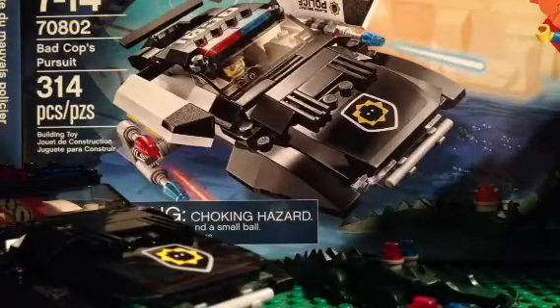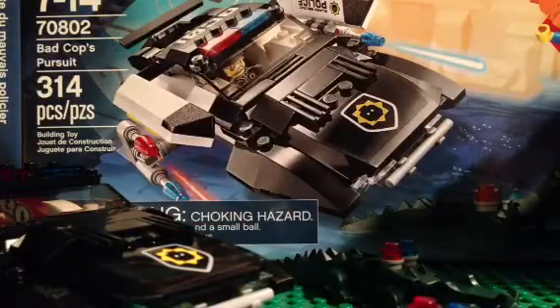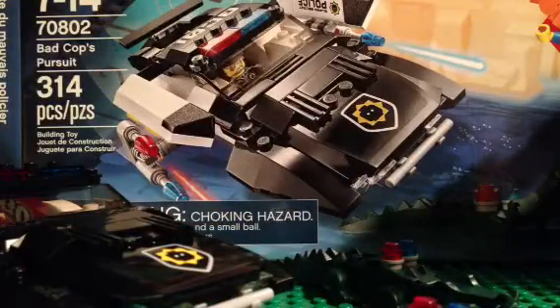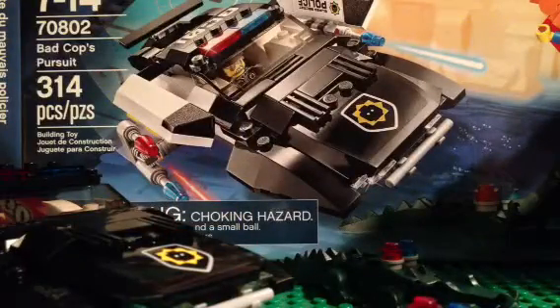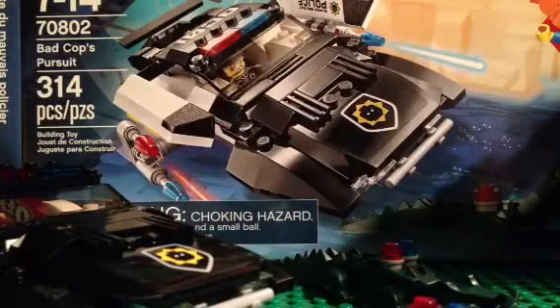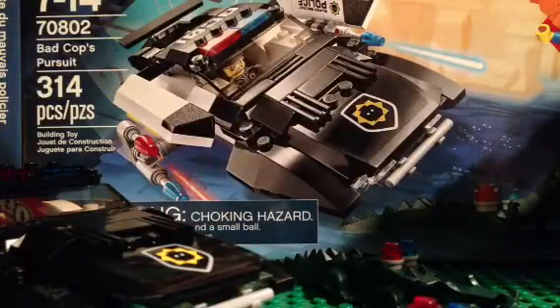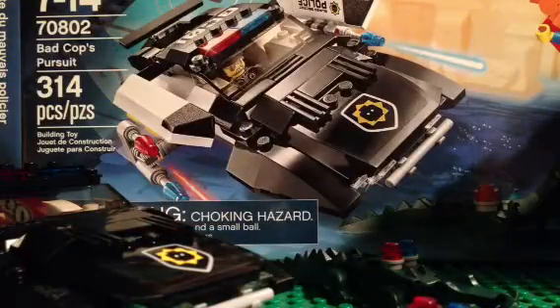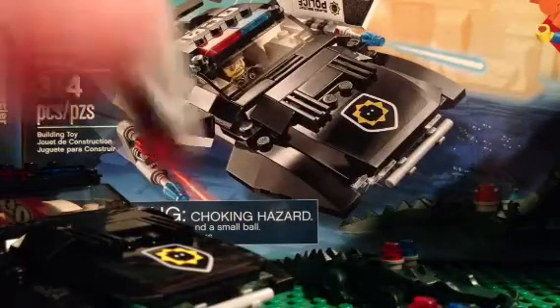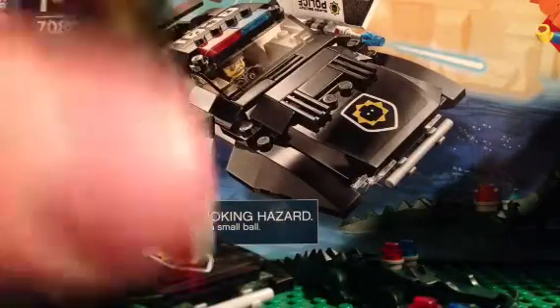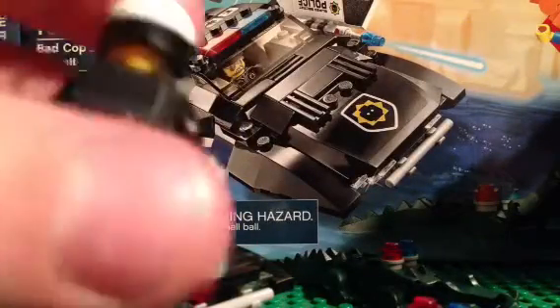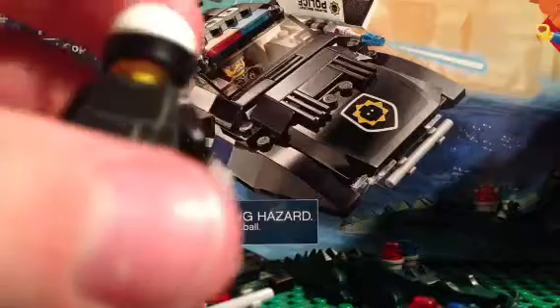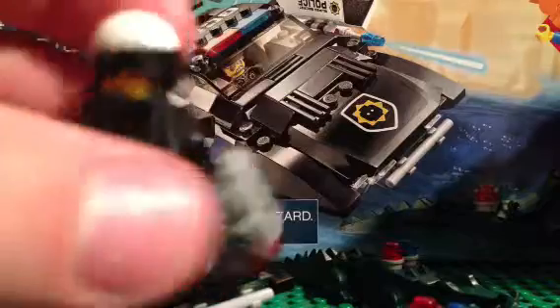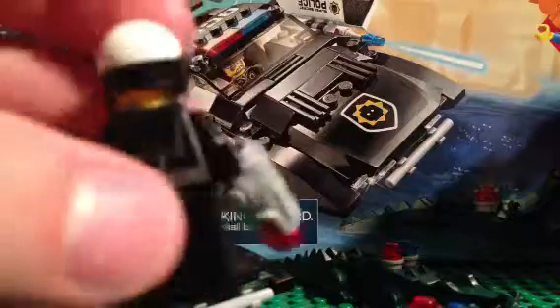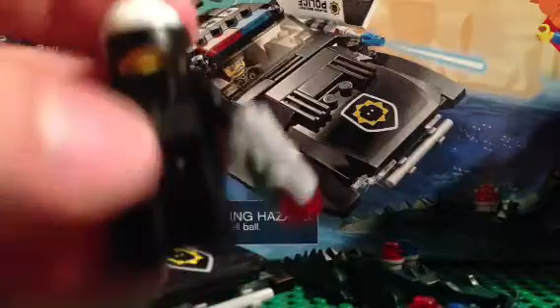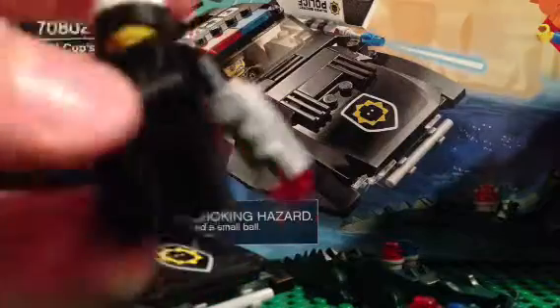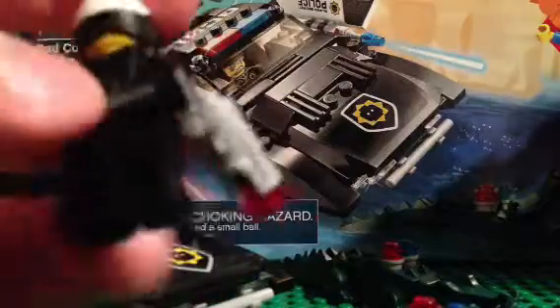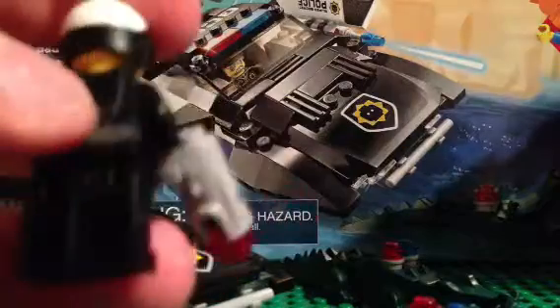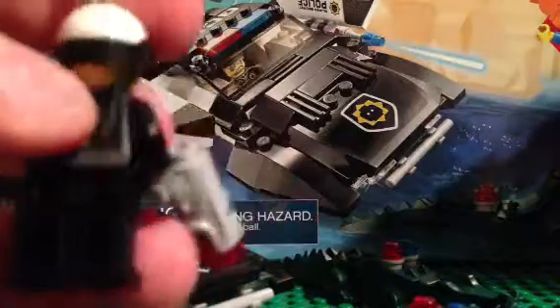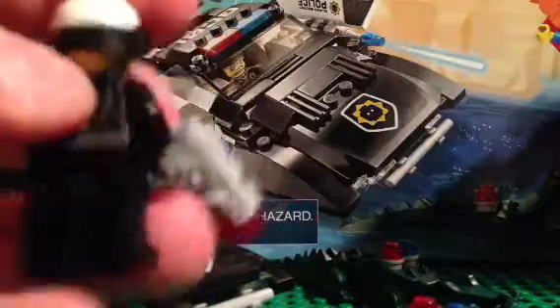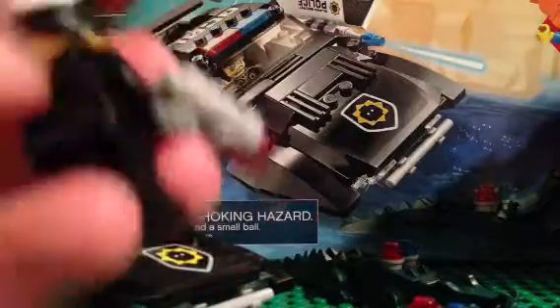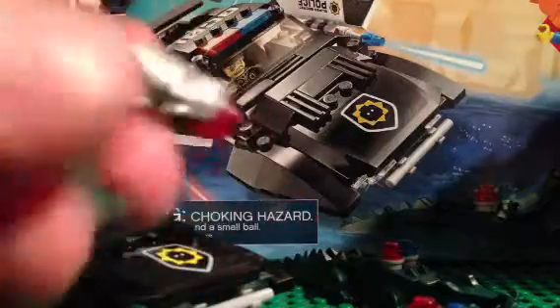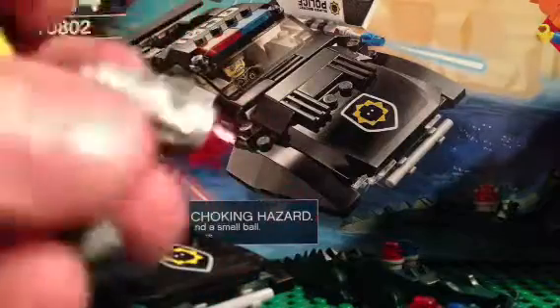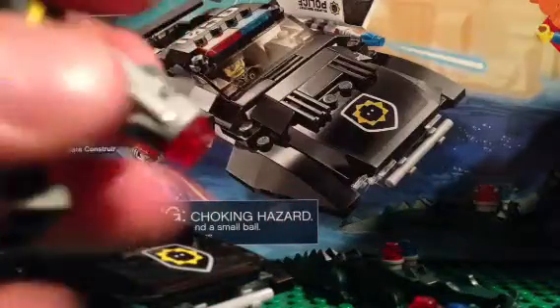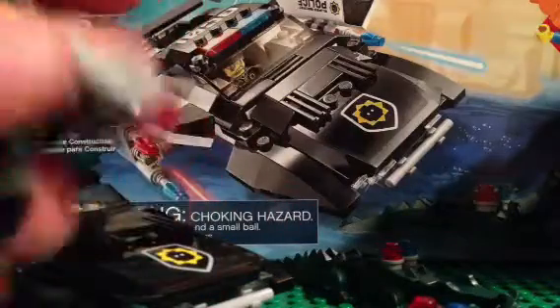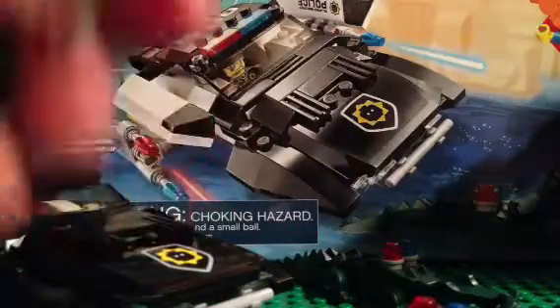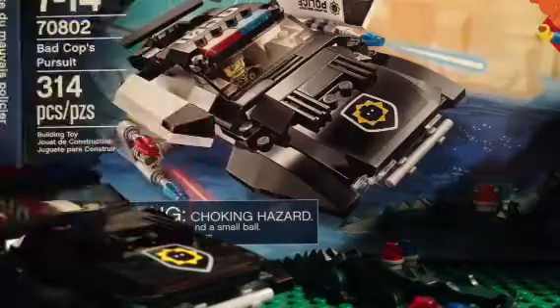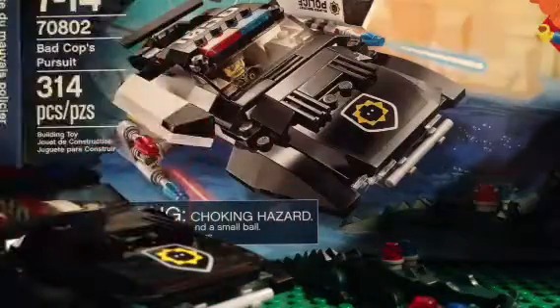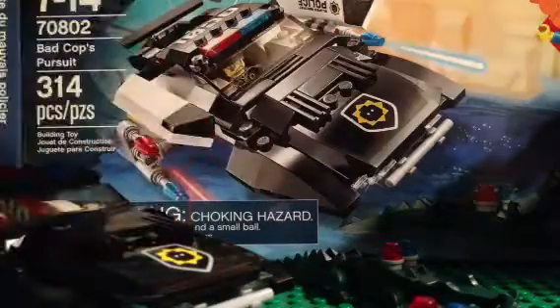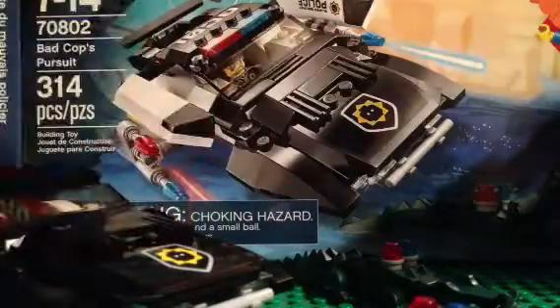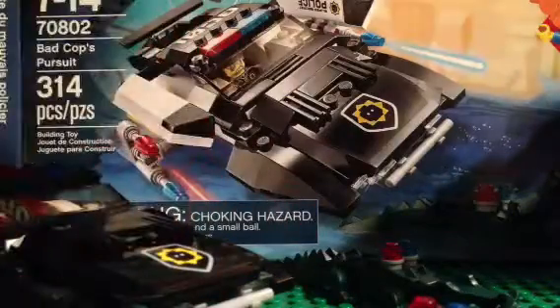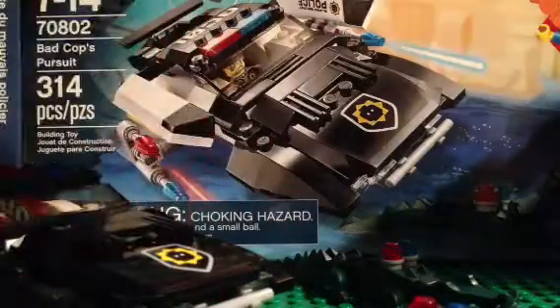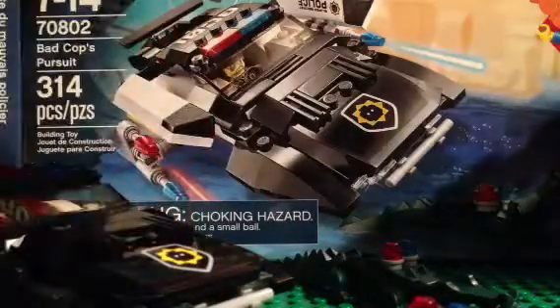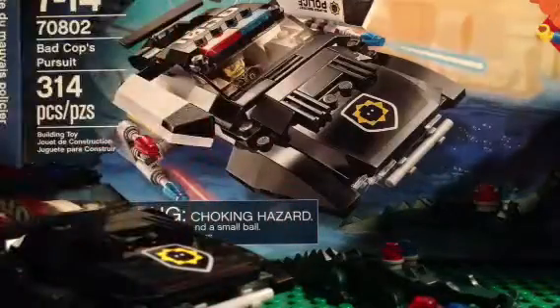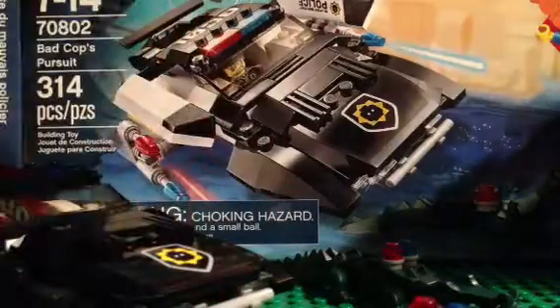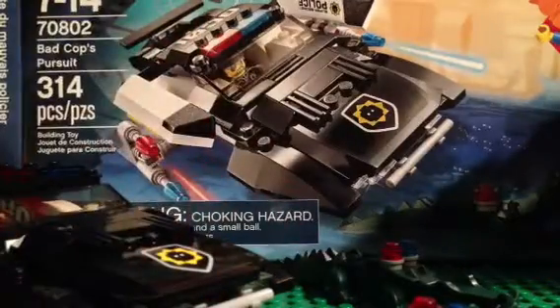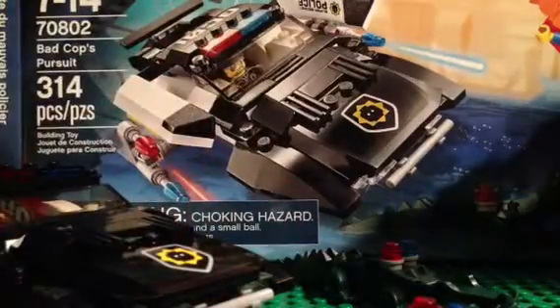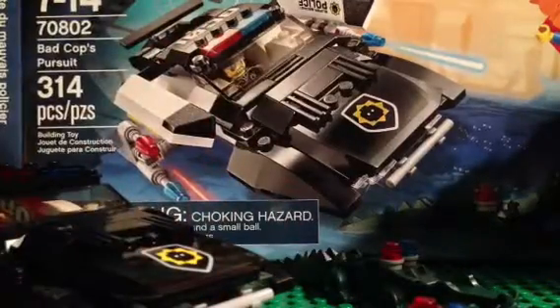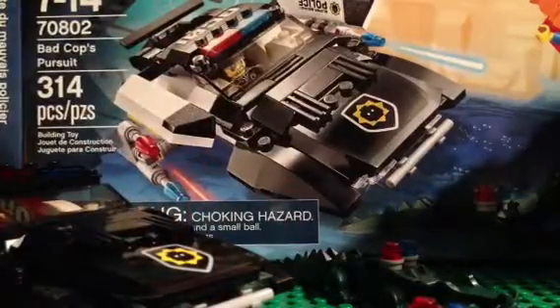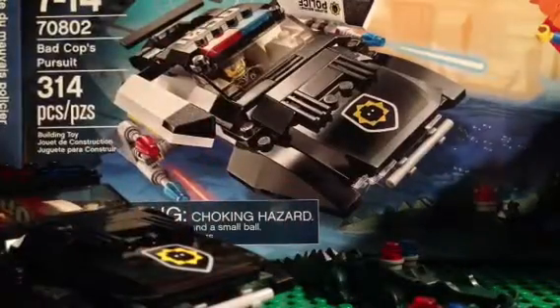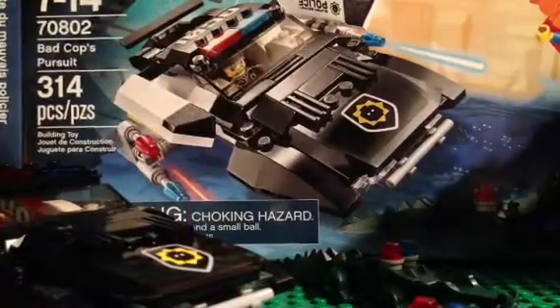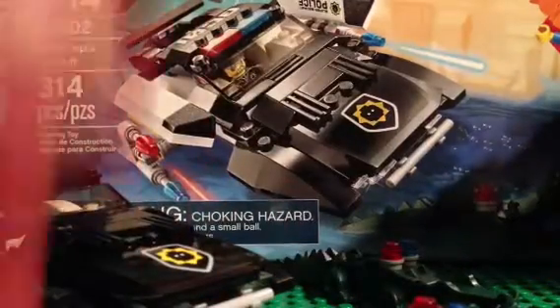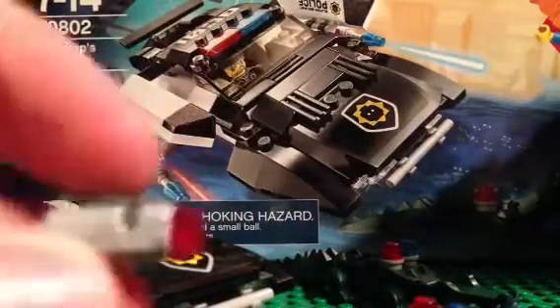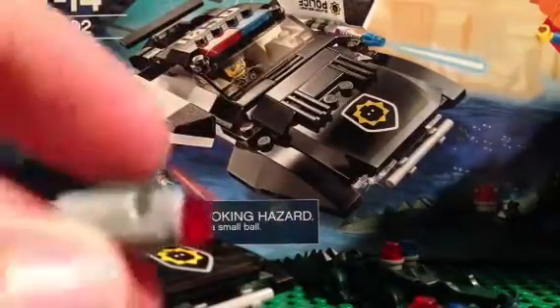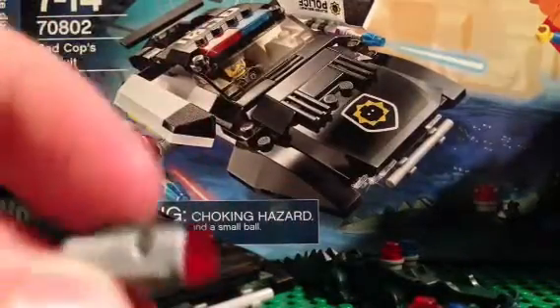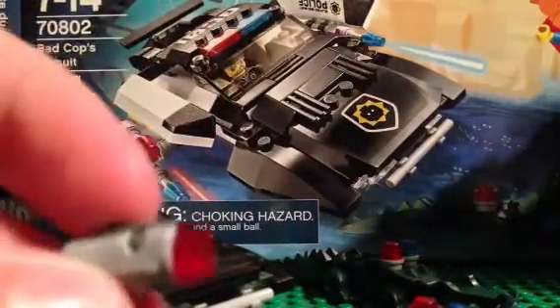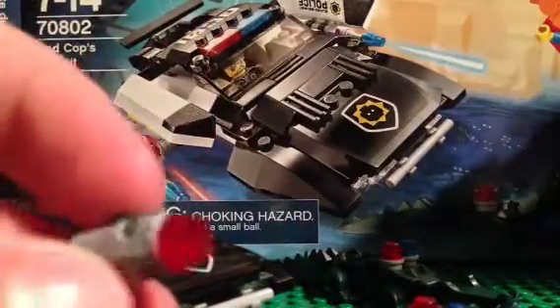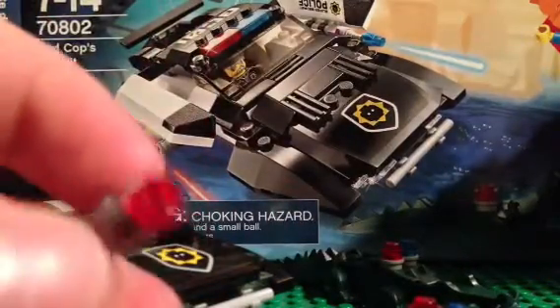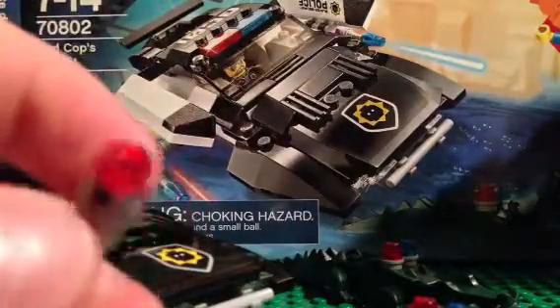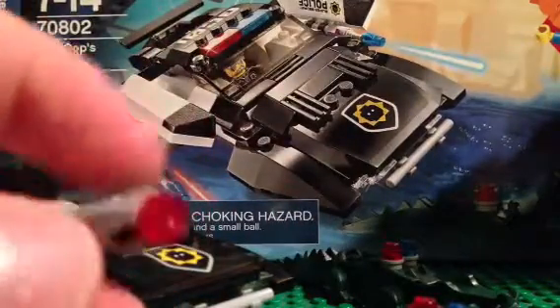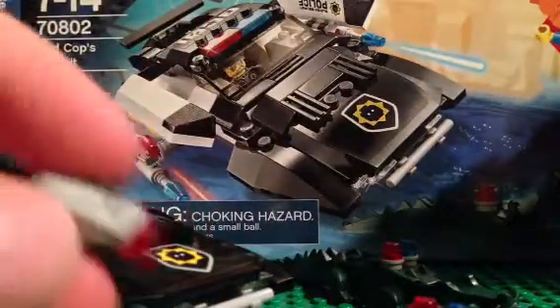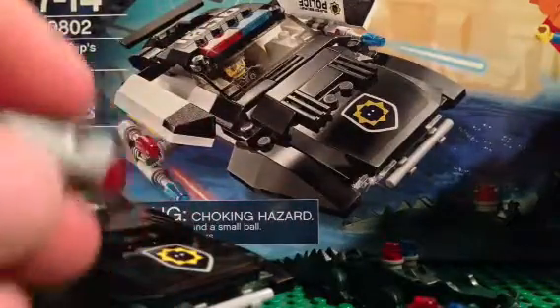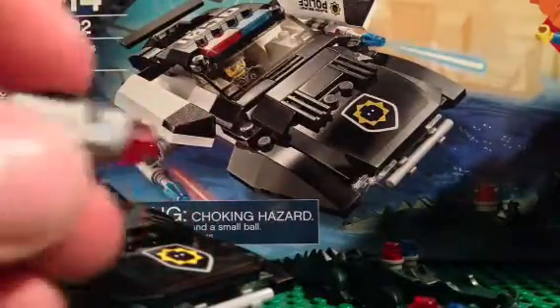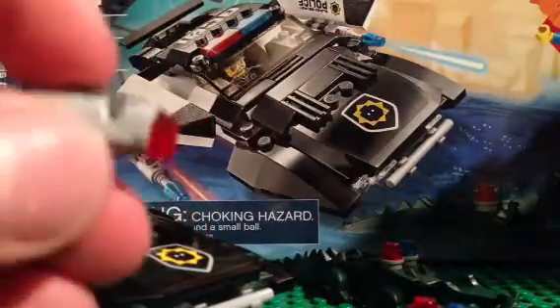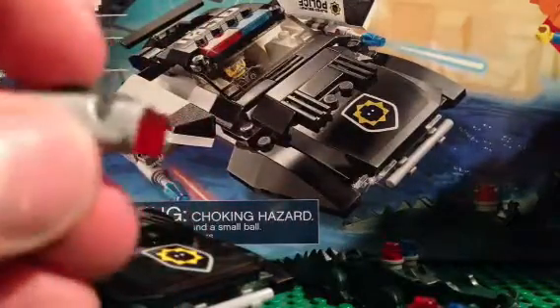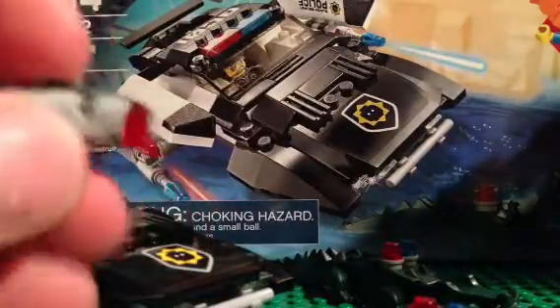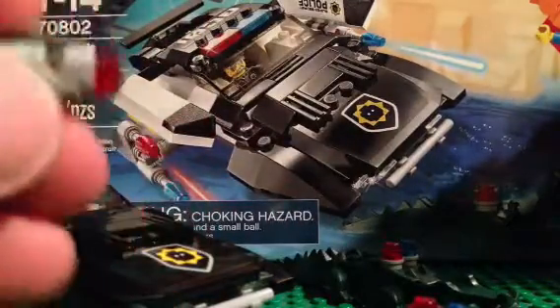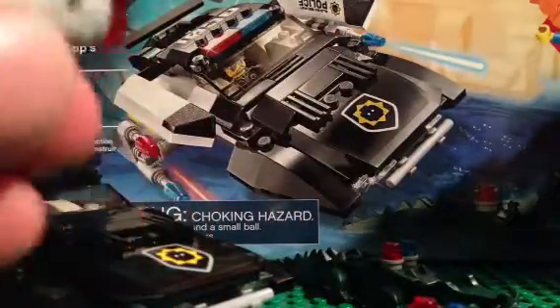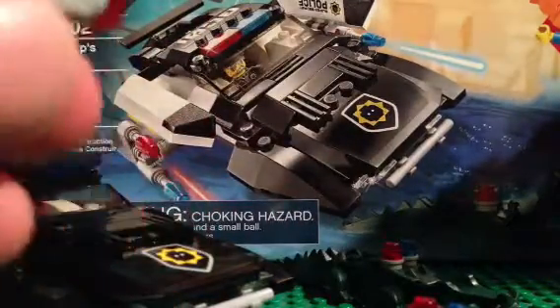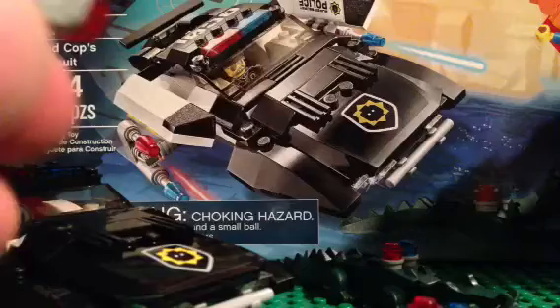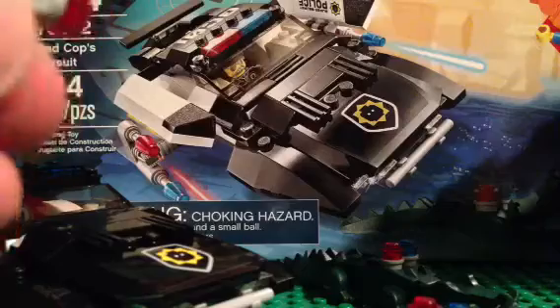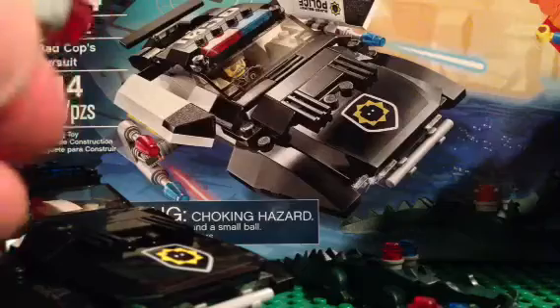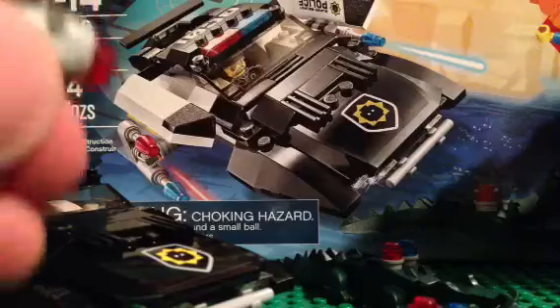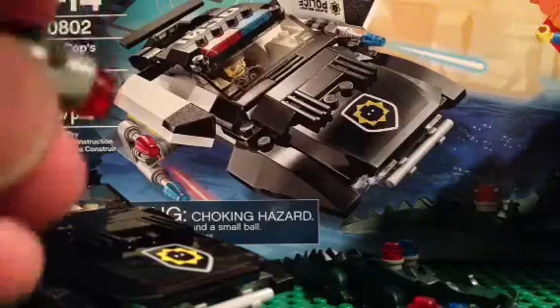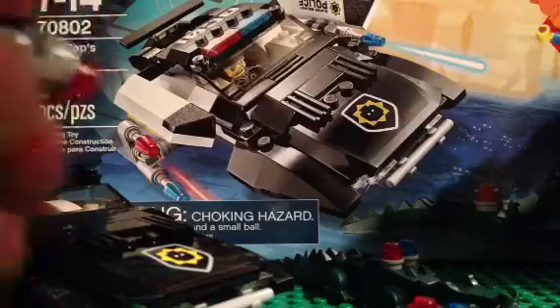It's actually the only set you can get Good Cop in, with his double-sided face. Back printing. And we do get the new gun, which we can find our studs with.